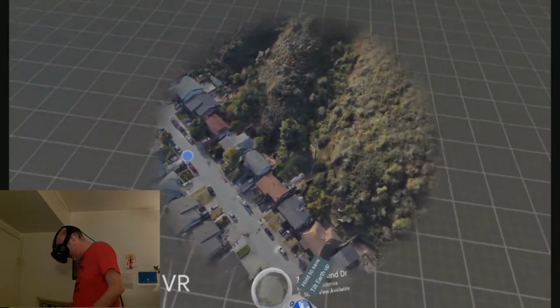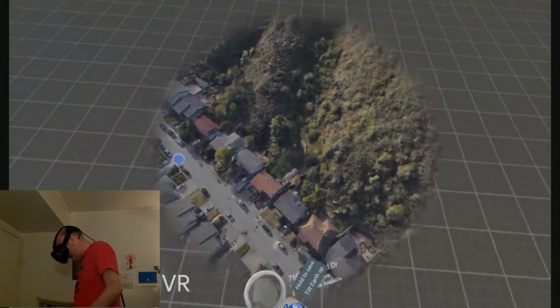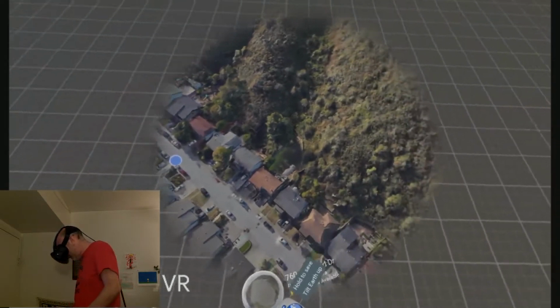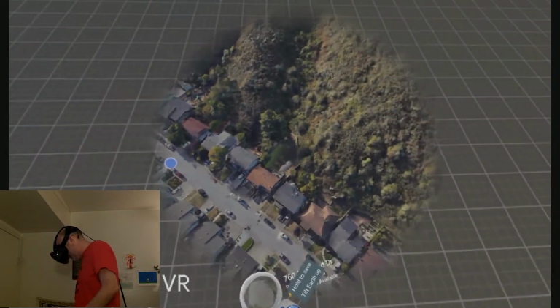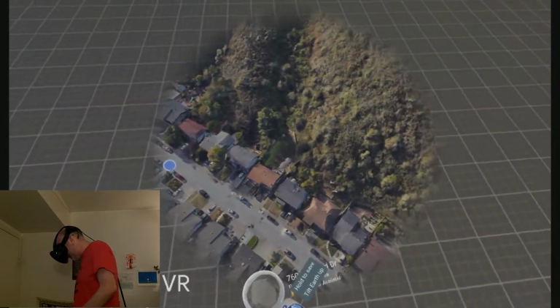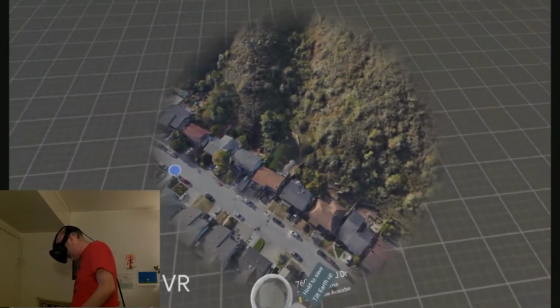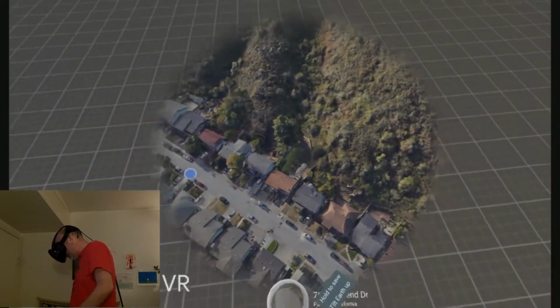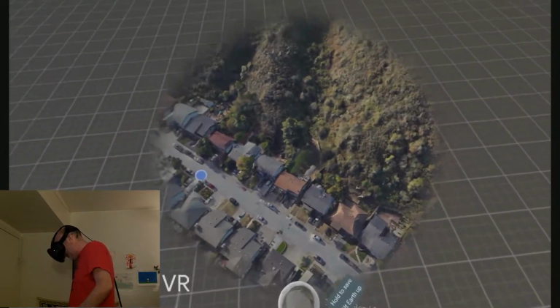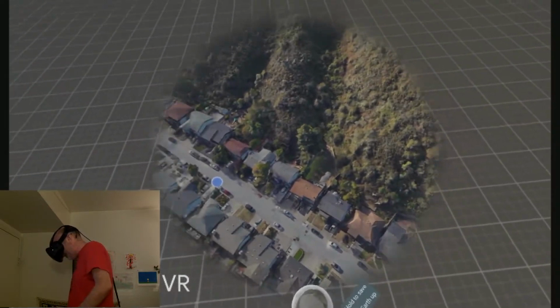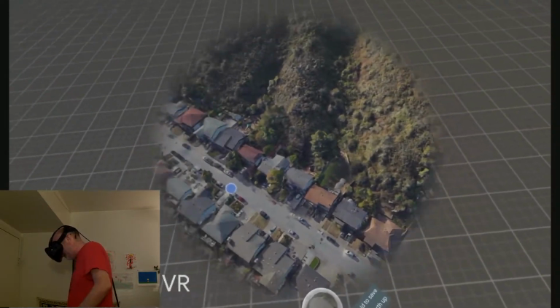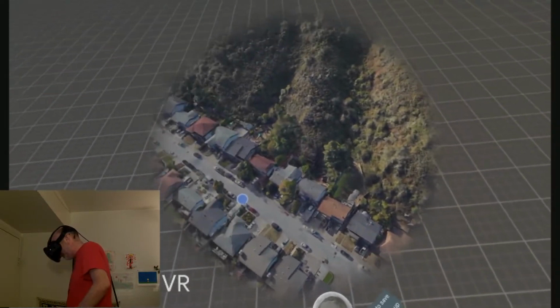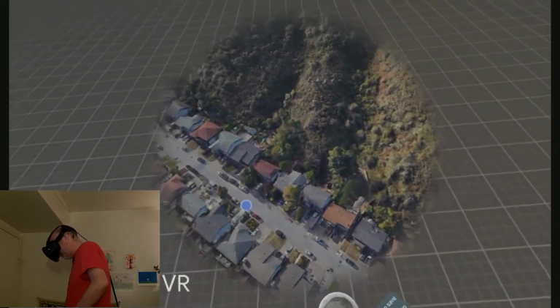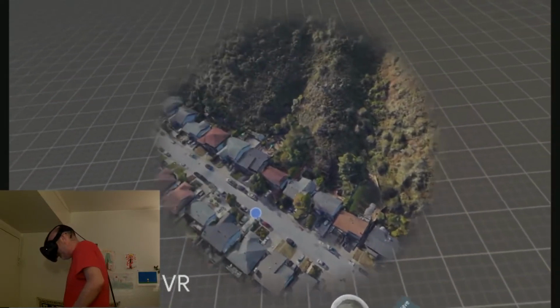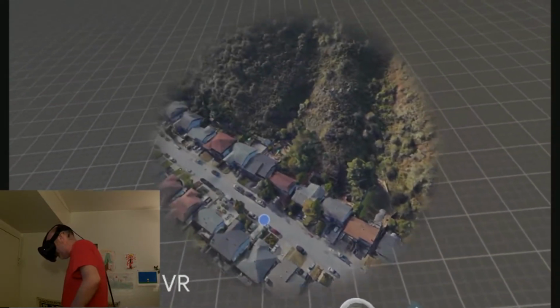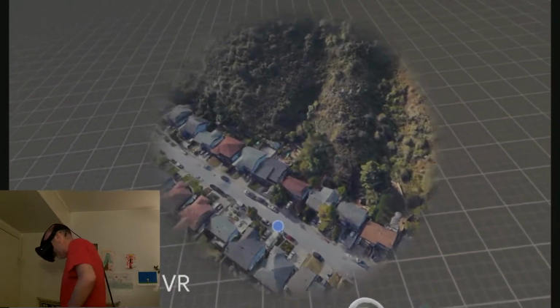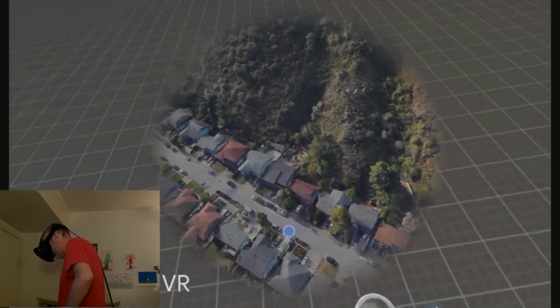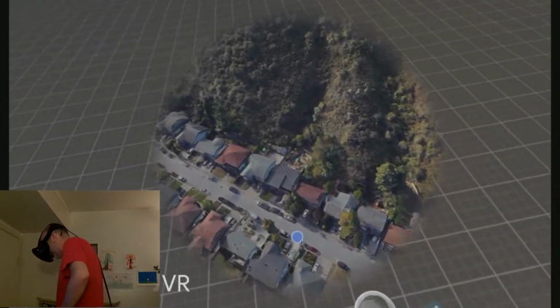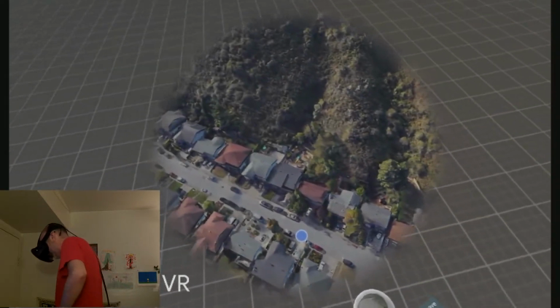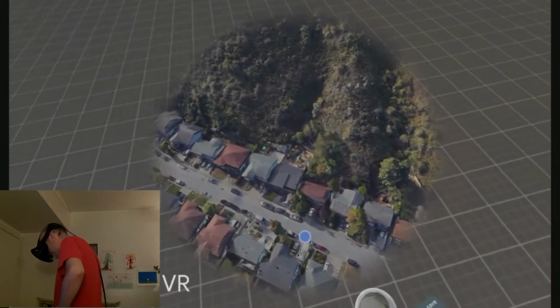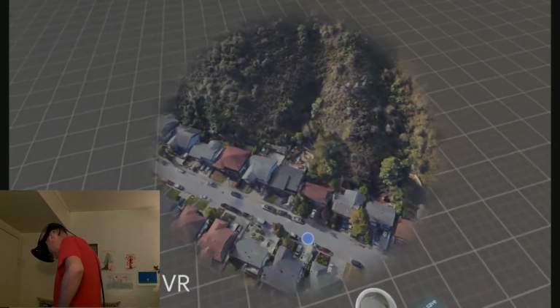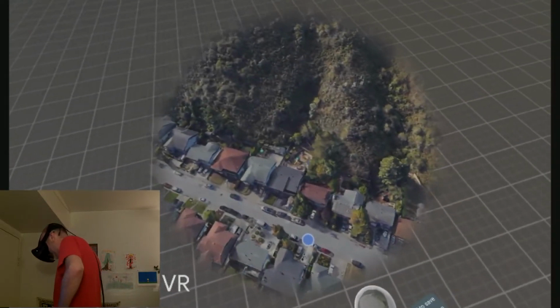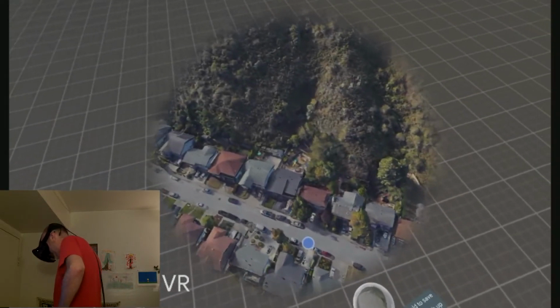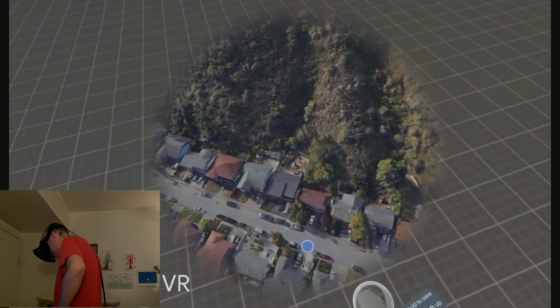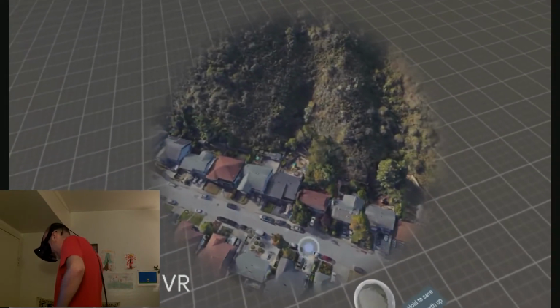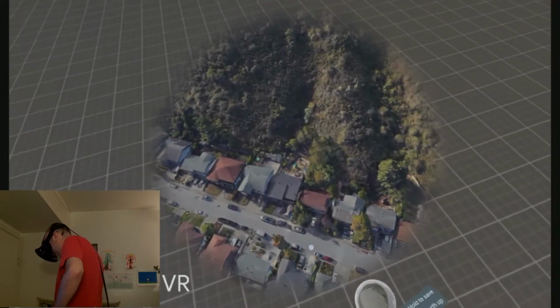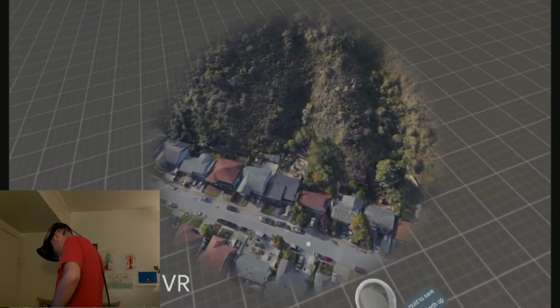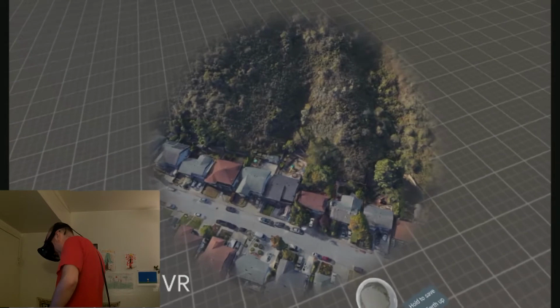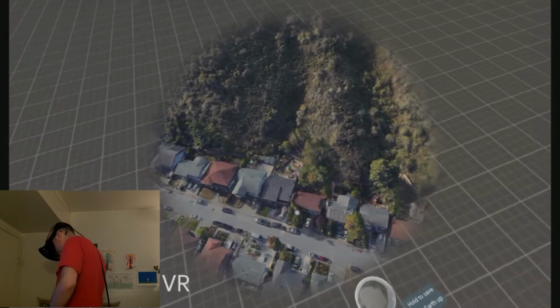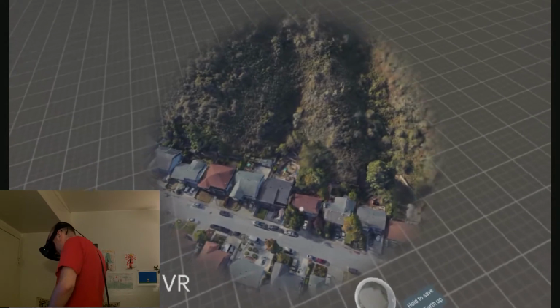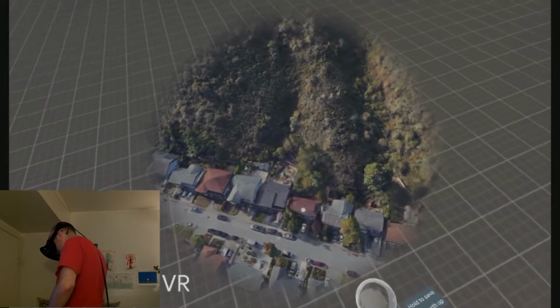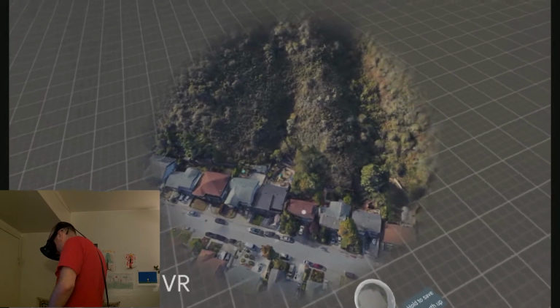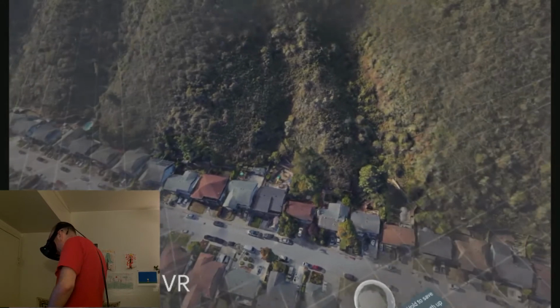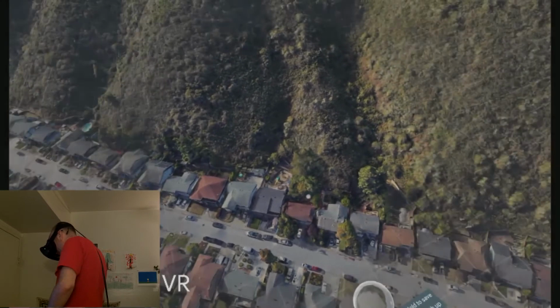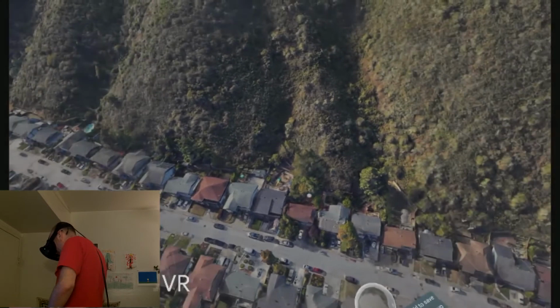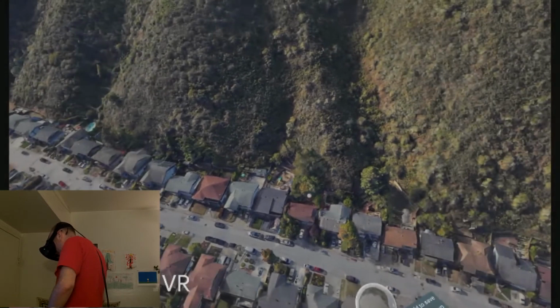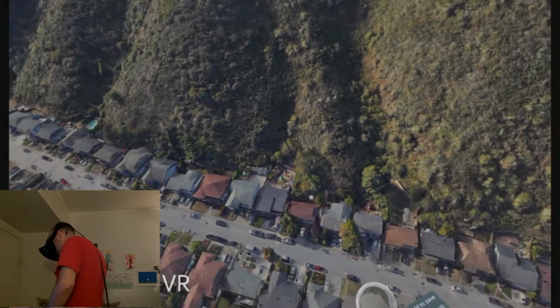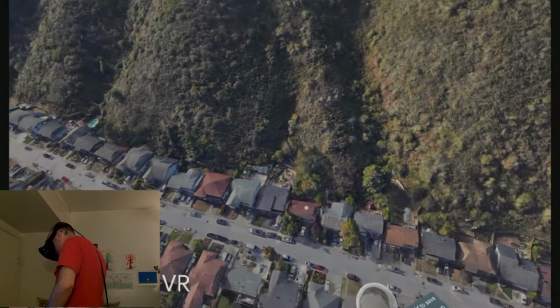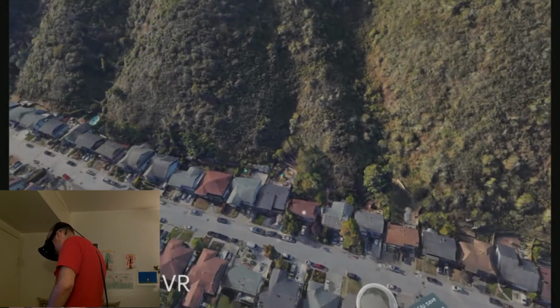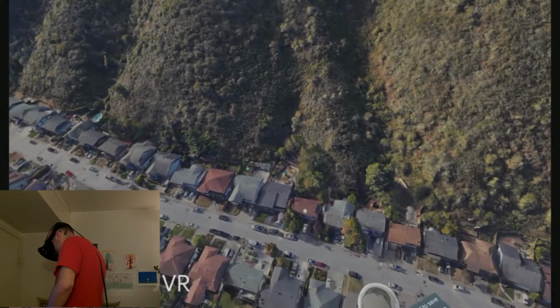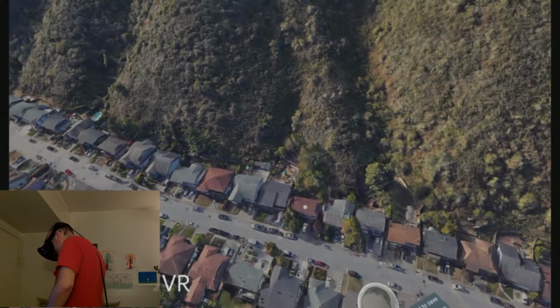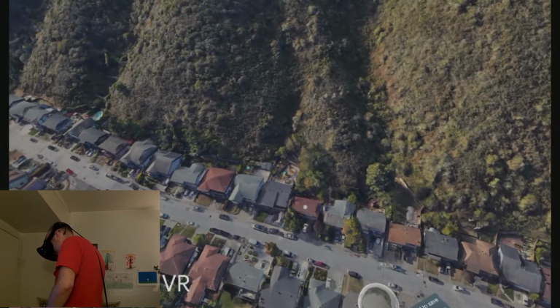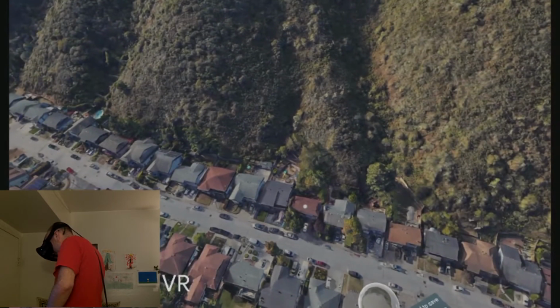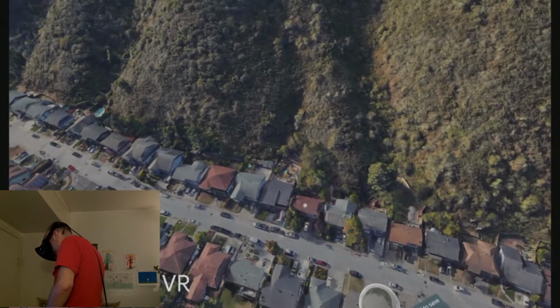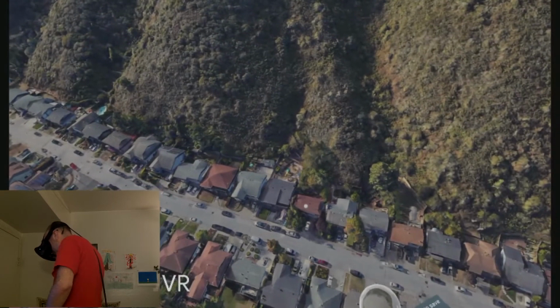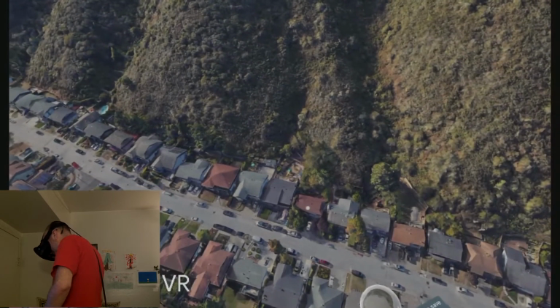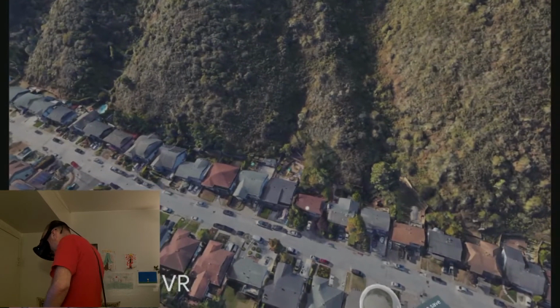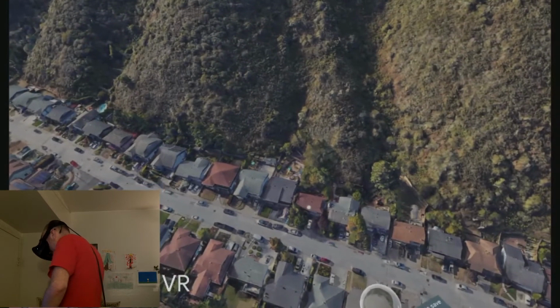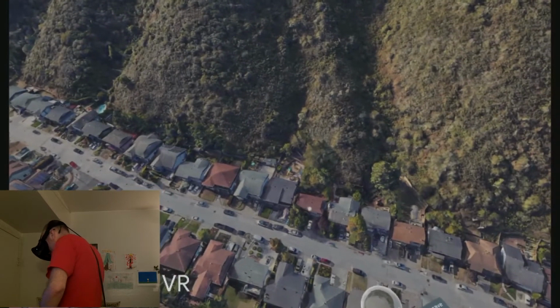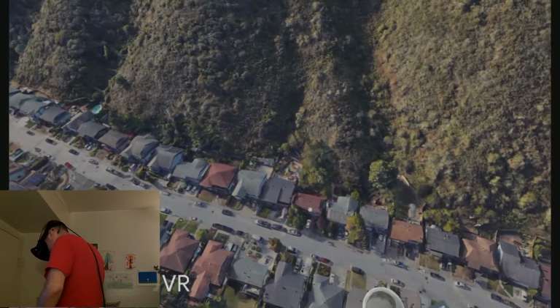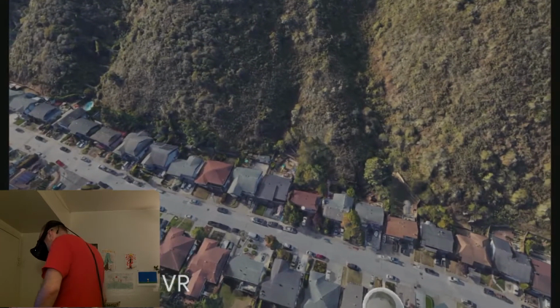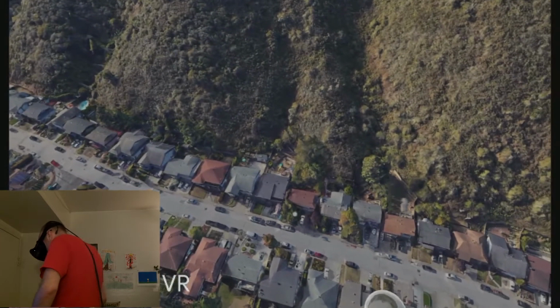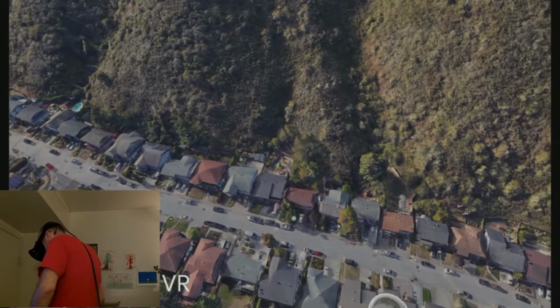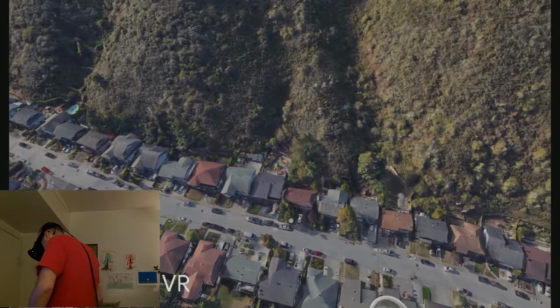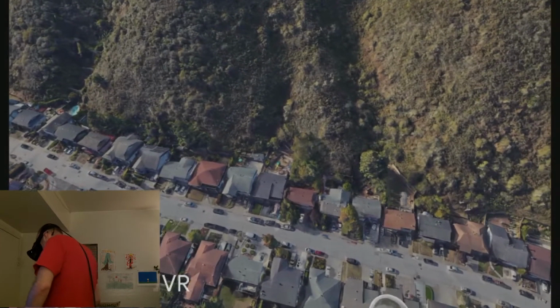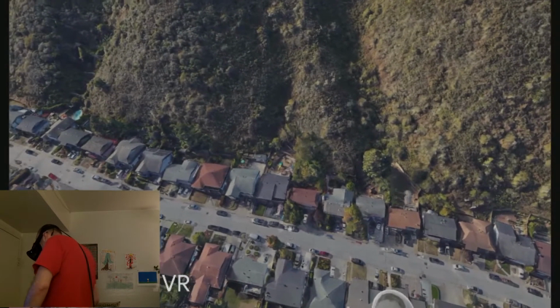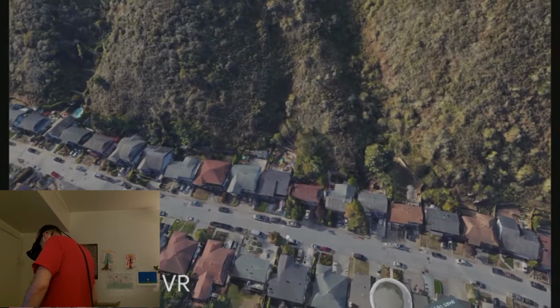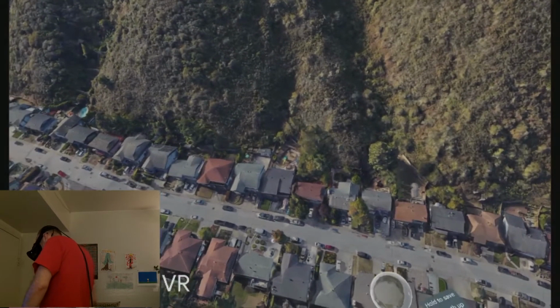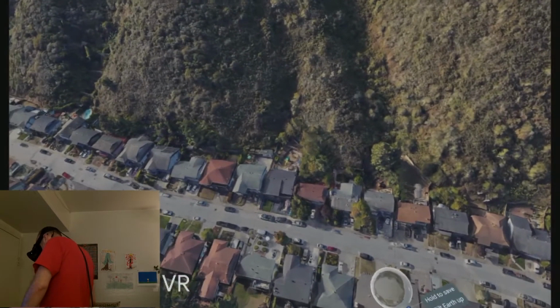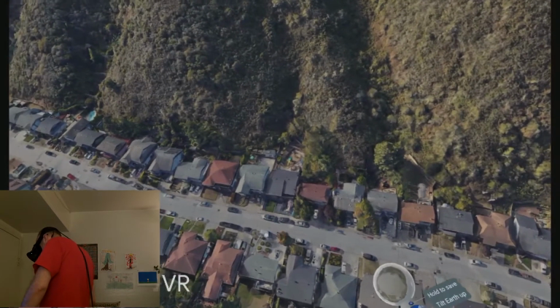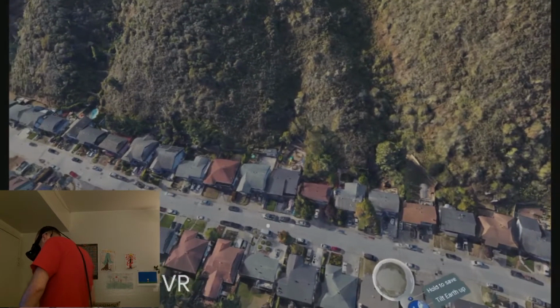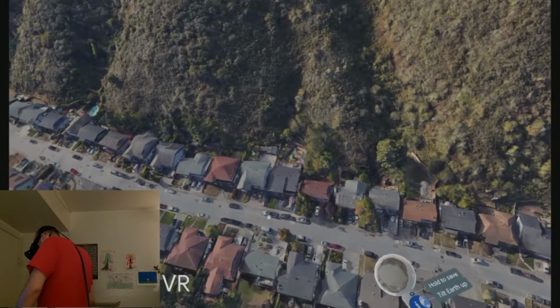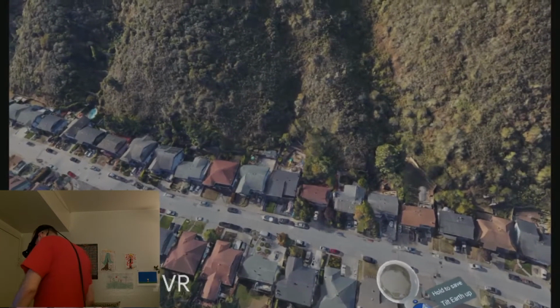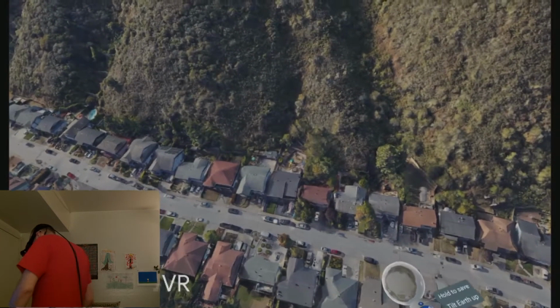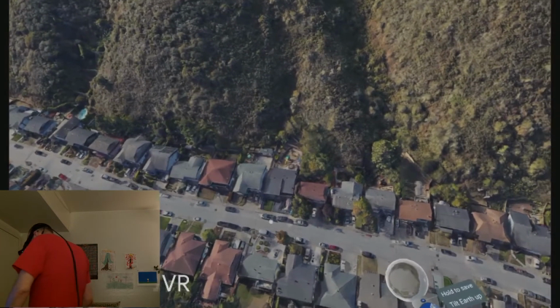Let's see if we can find the right house. There we go. Right where I'm pointing — if you can see my pointer — that's where my house is.